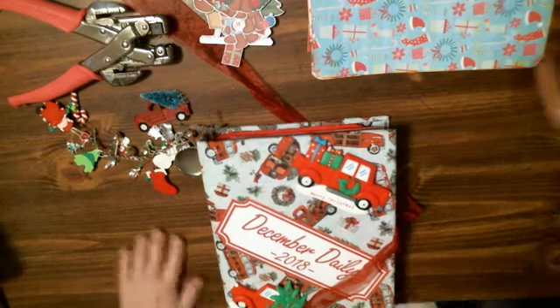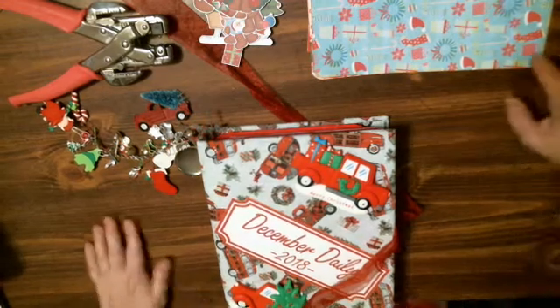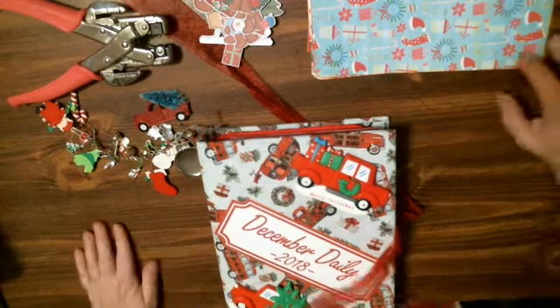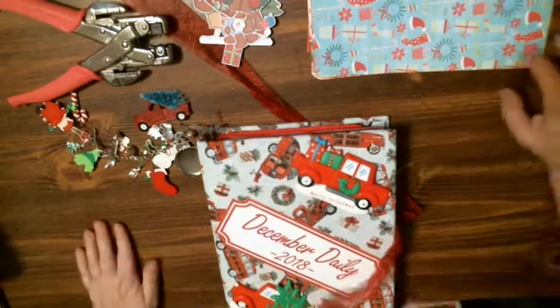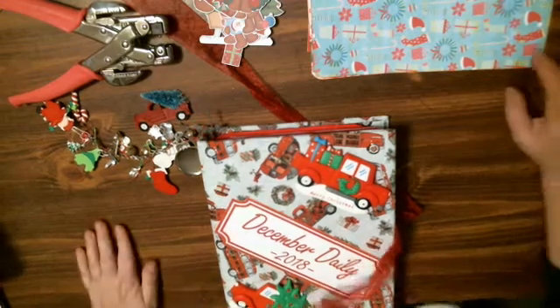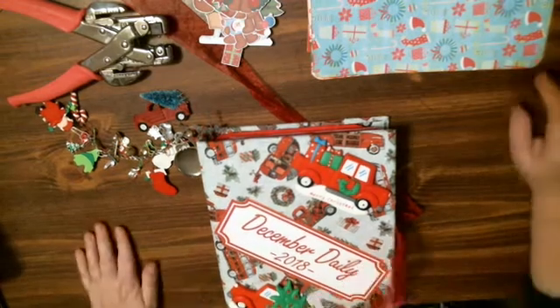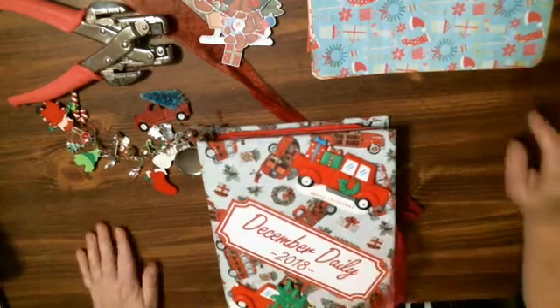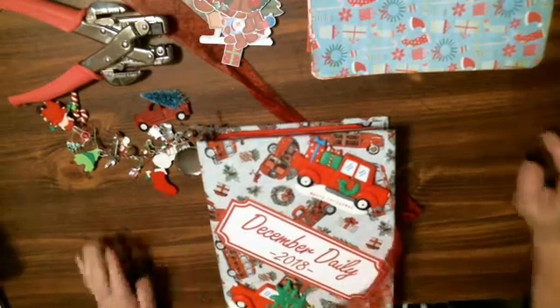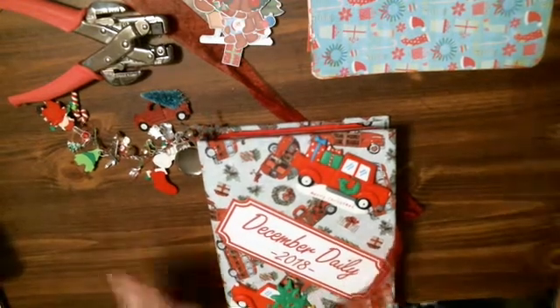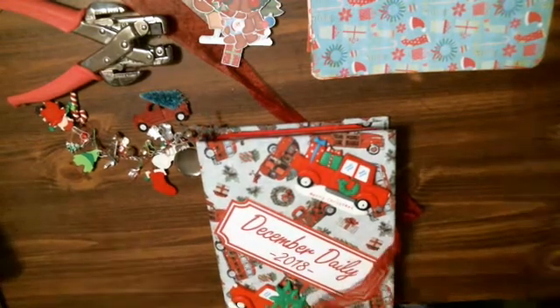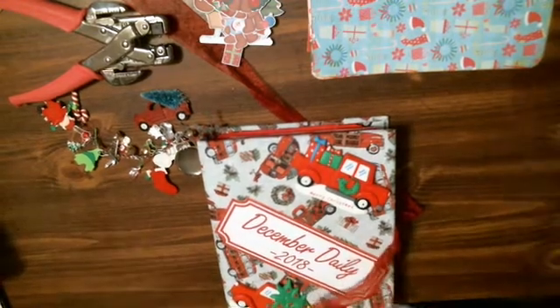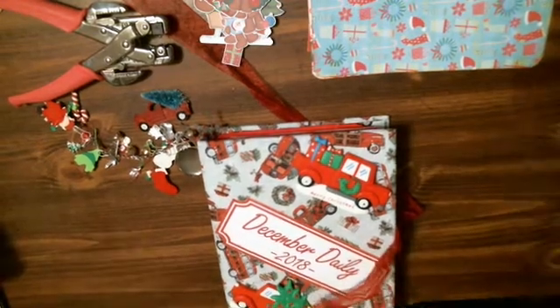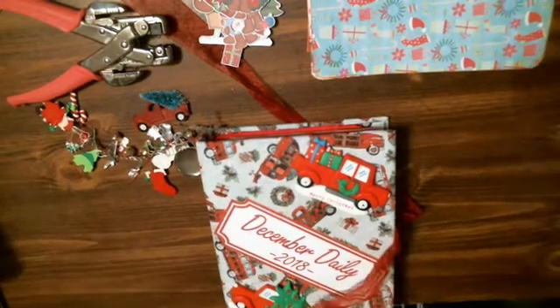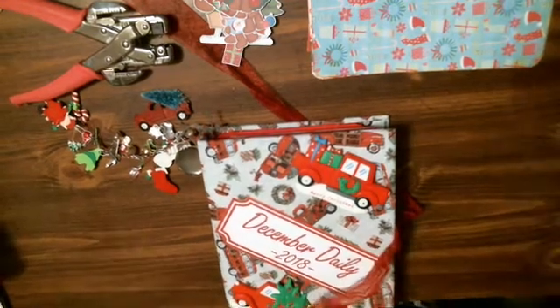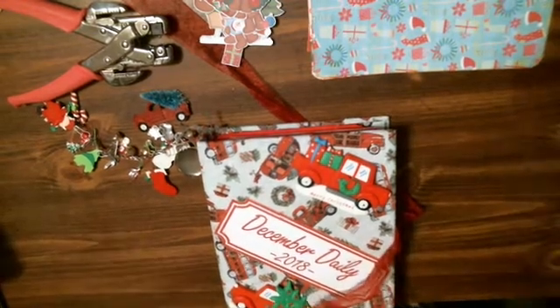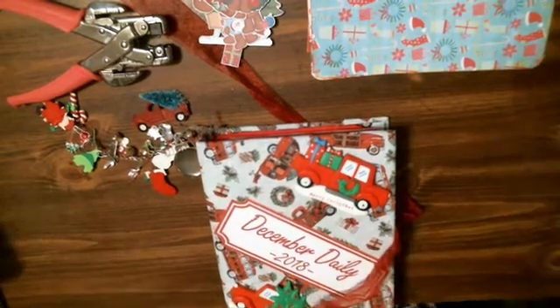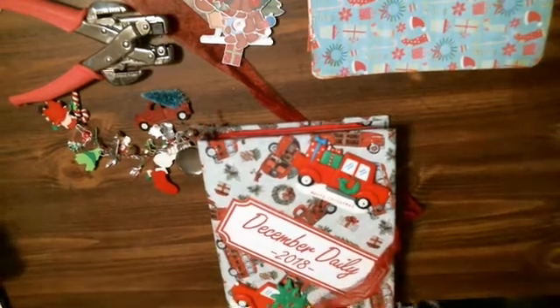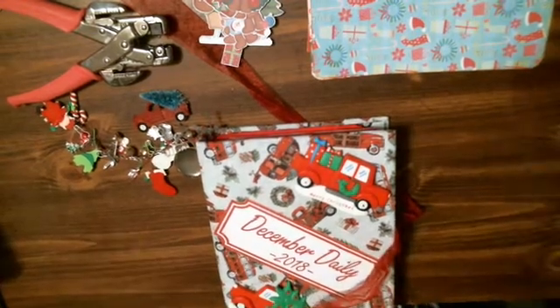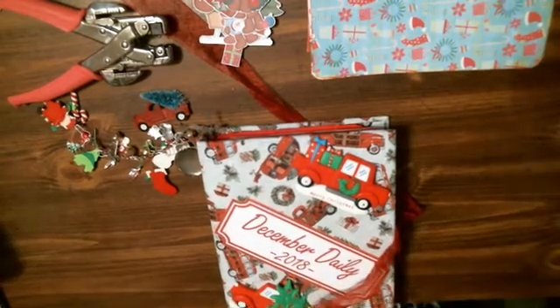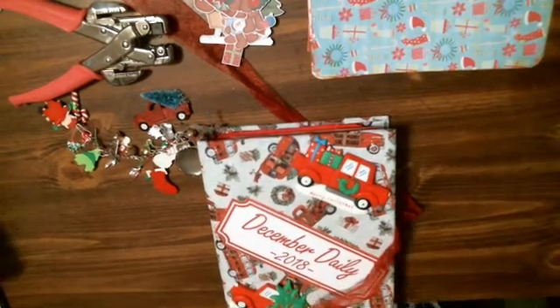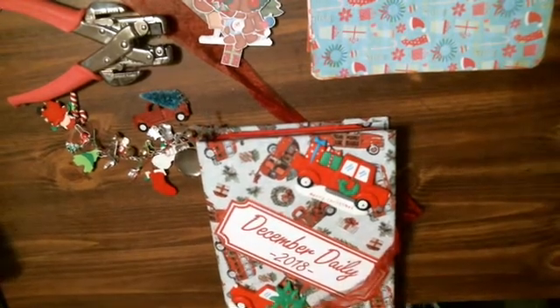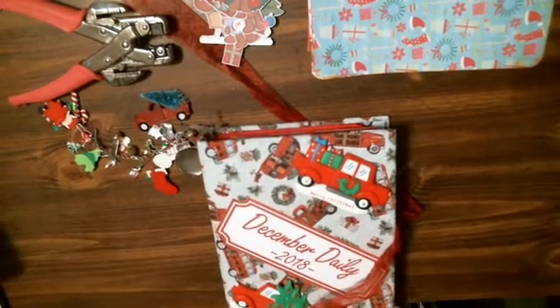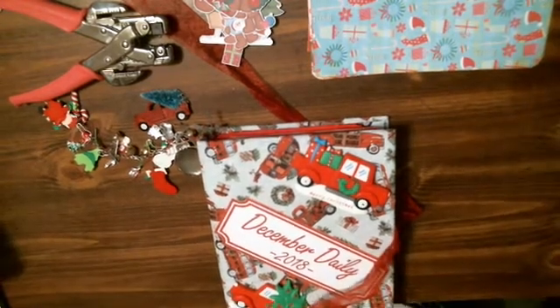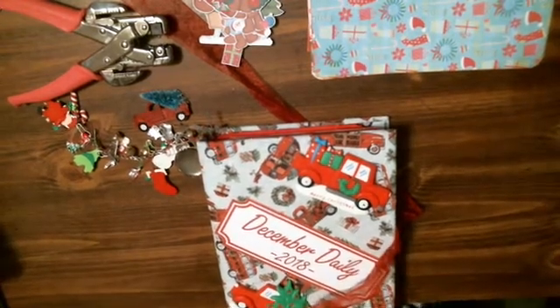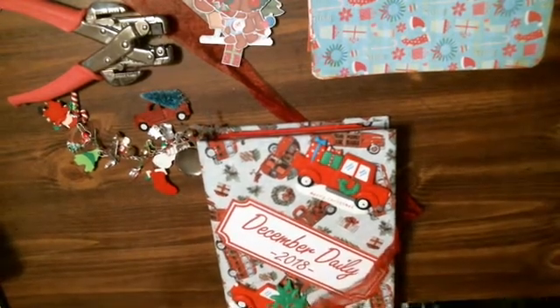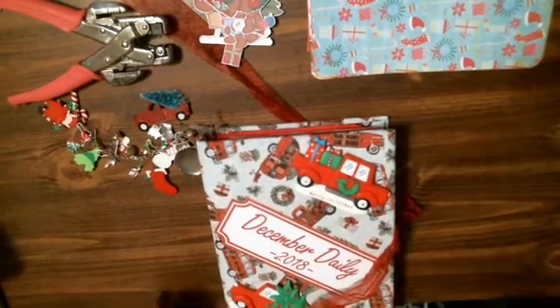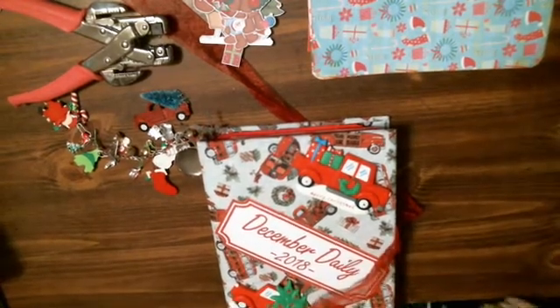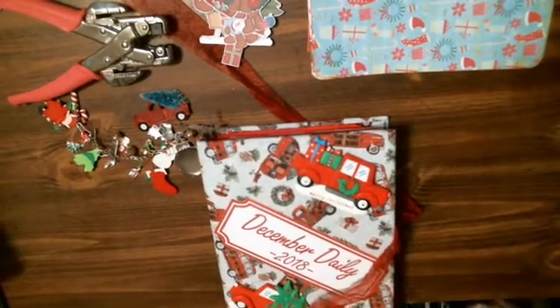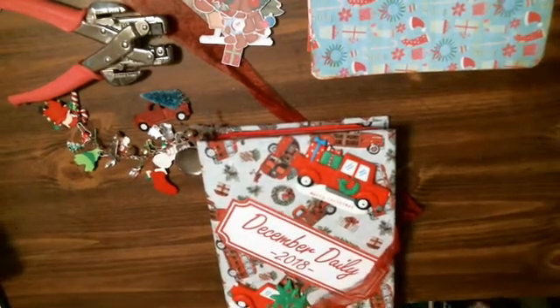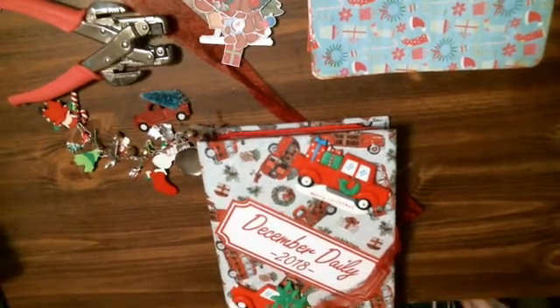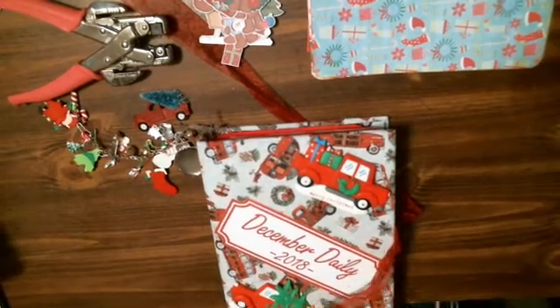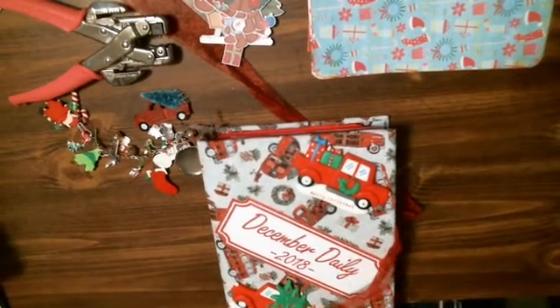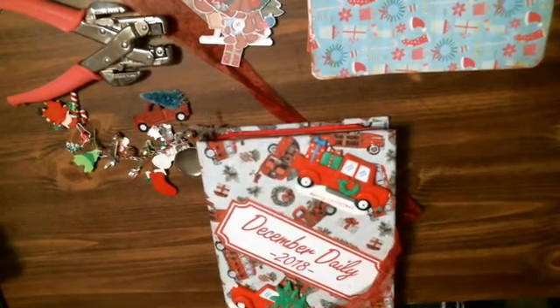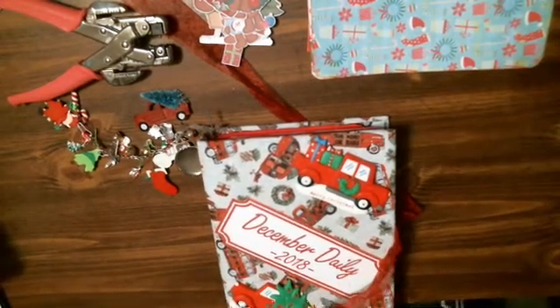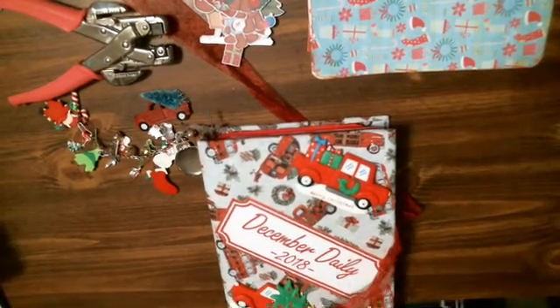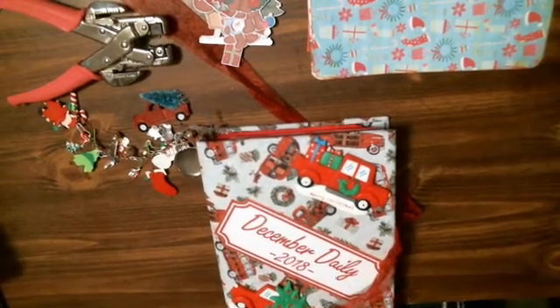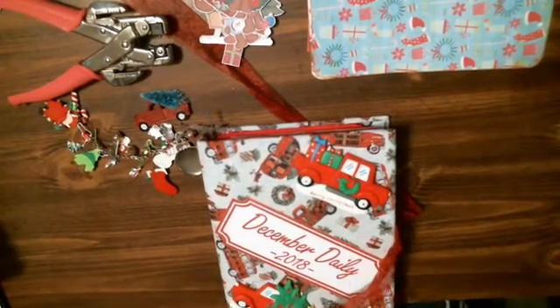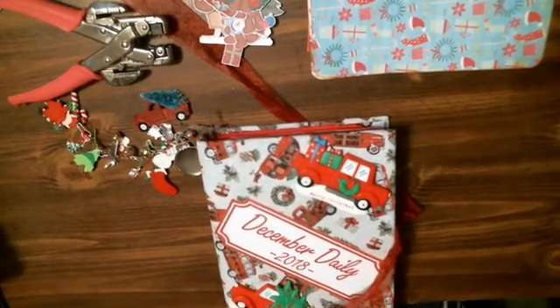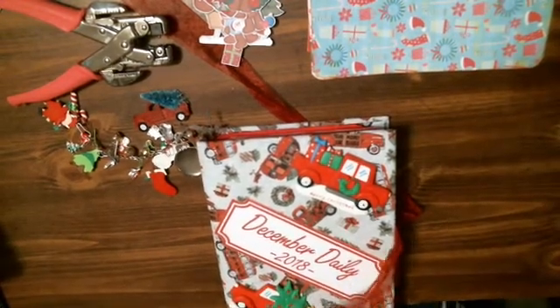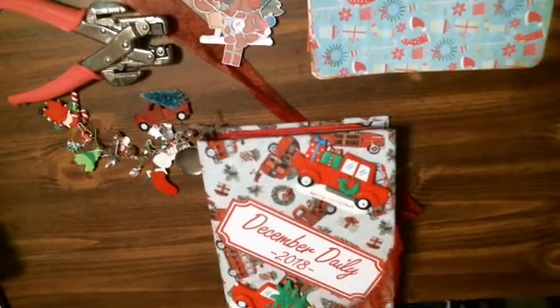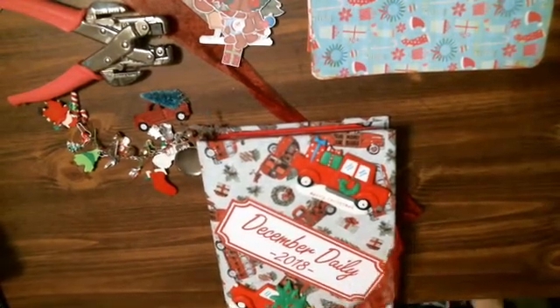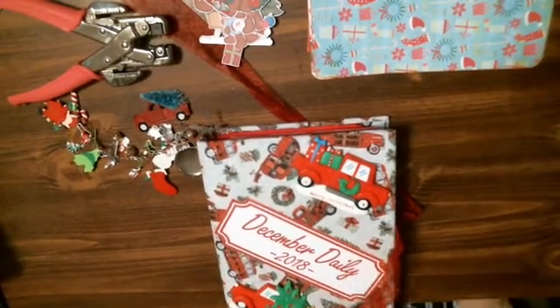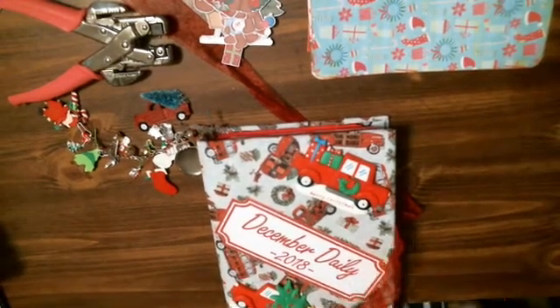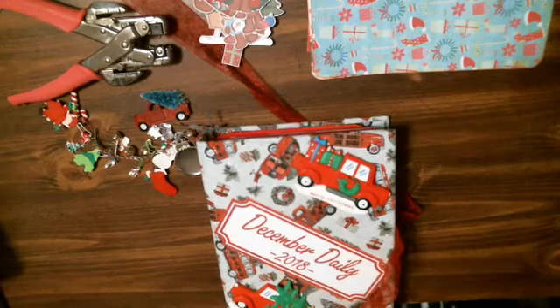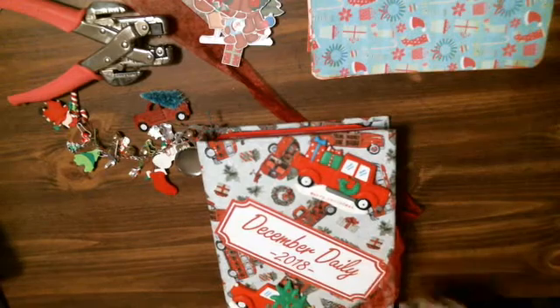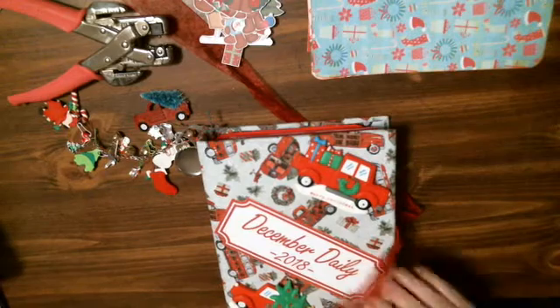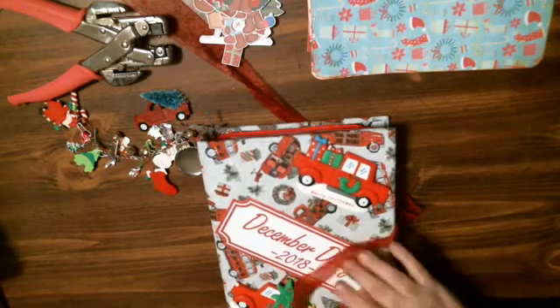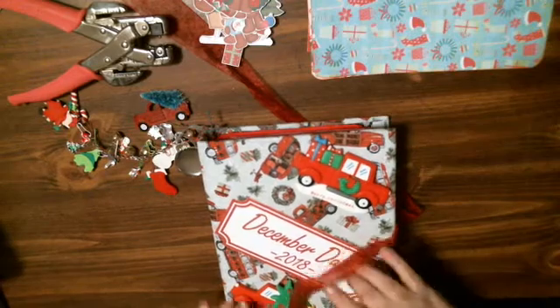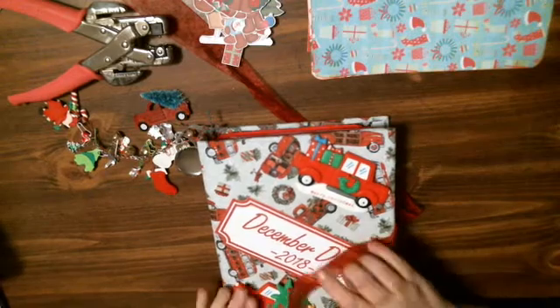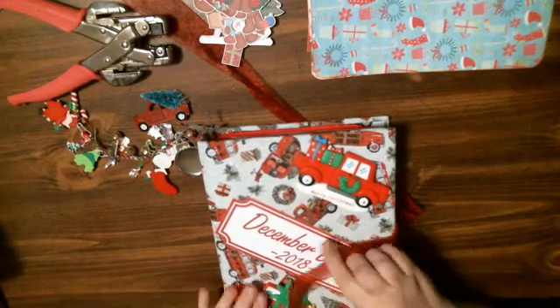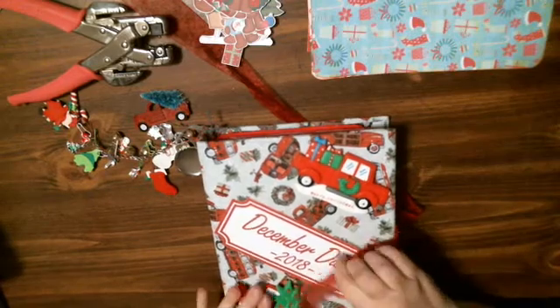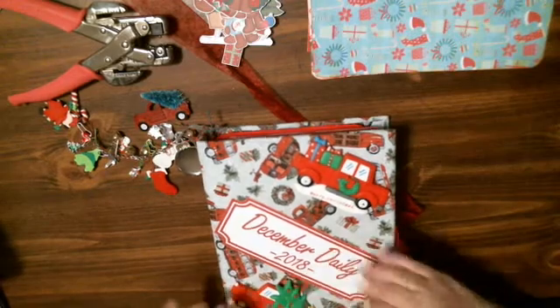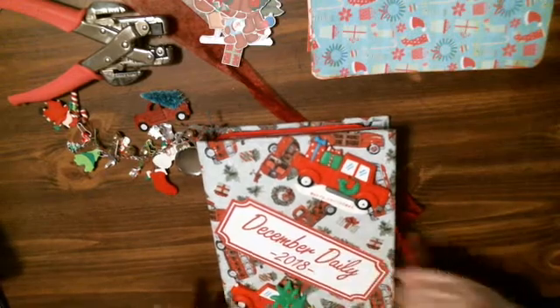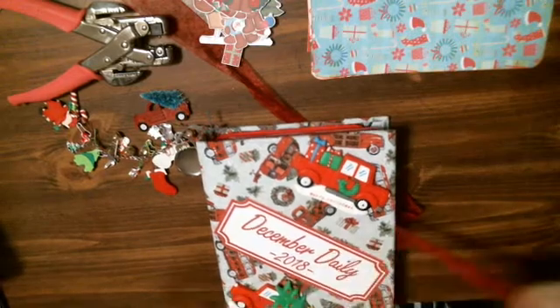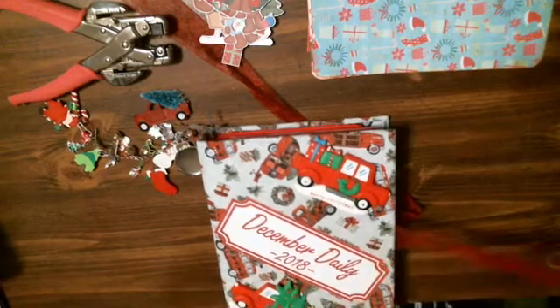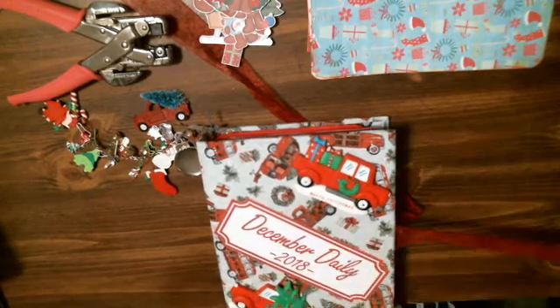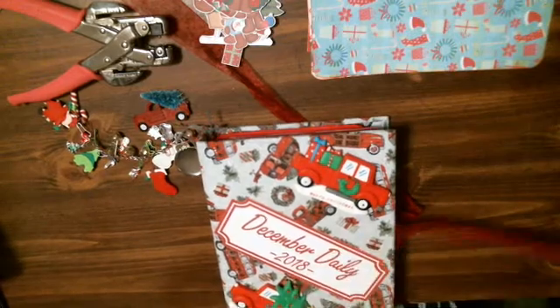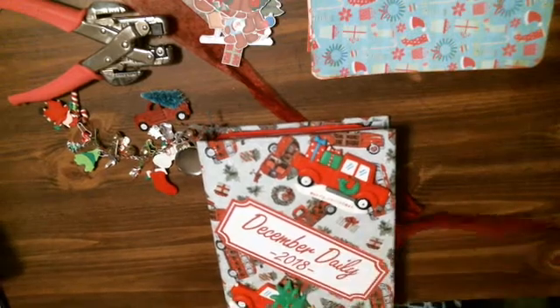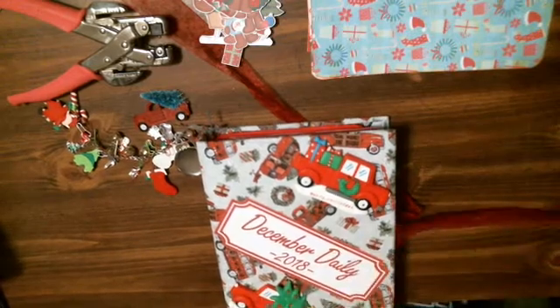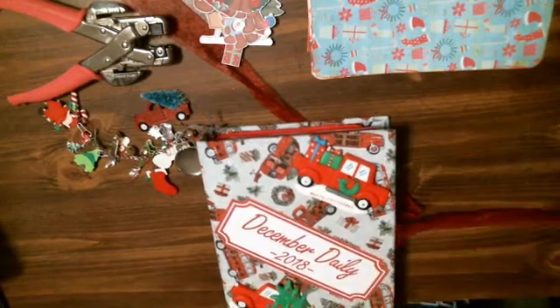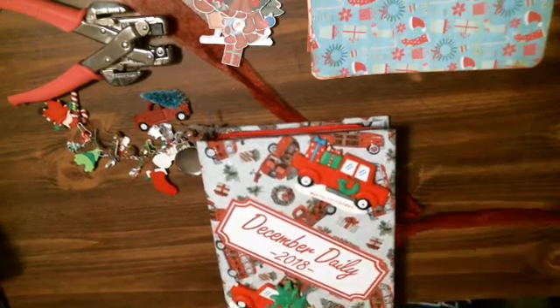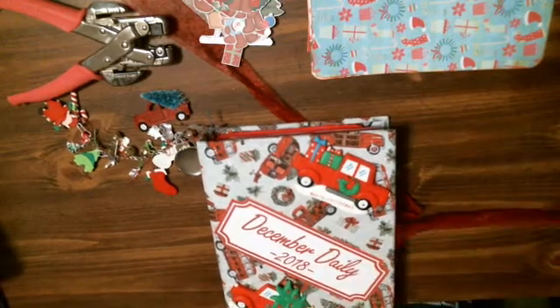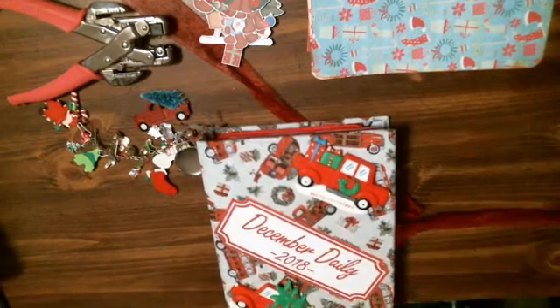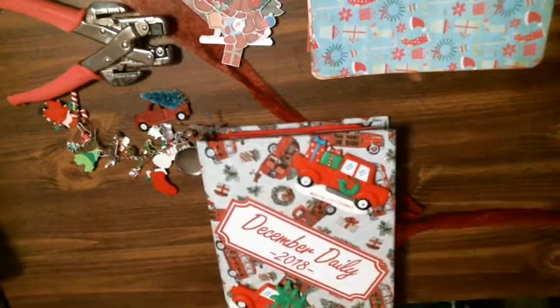Hi everybody, it's Tina from Tina's Crafty Life. How are you? I hope you're good. I'm here to do my December daily.